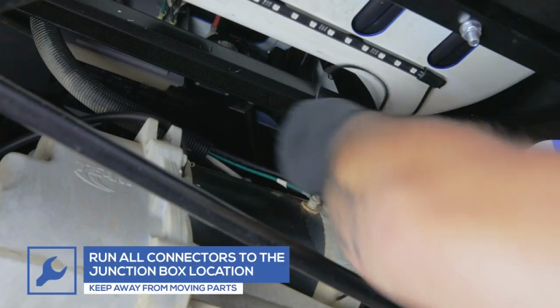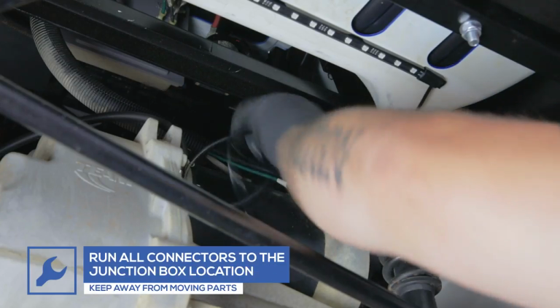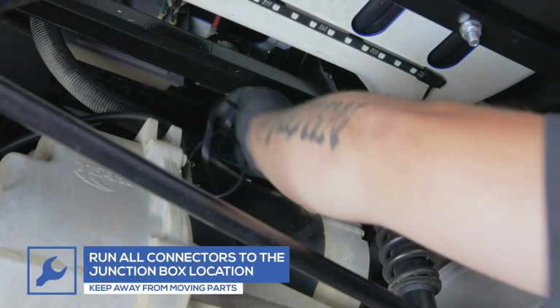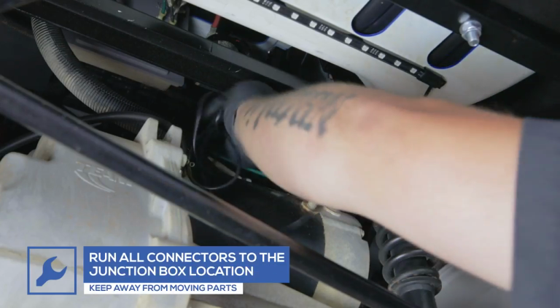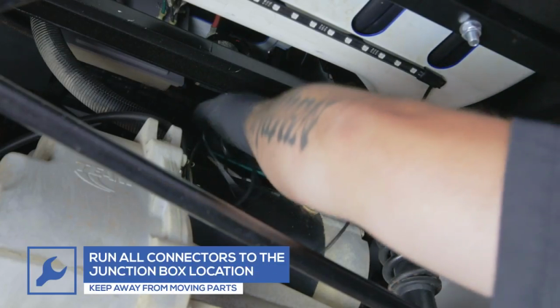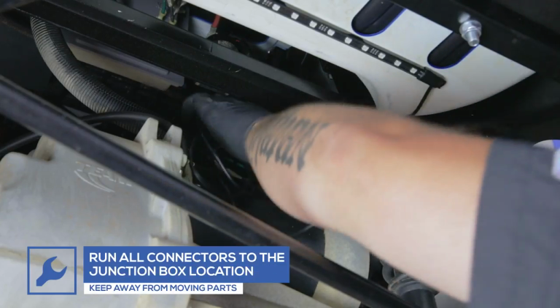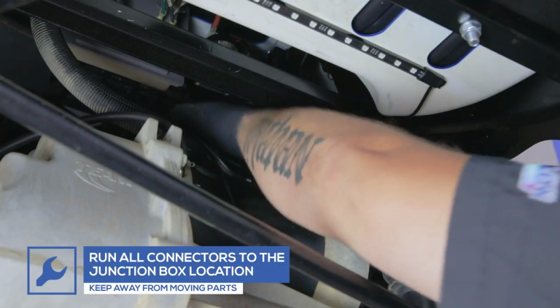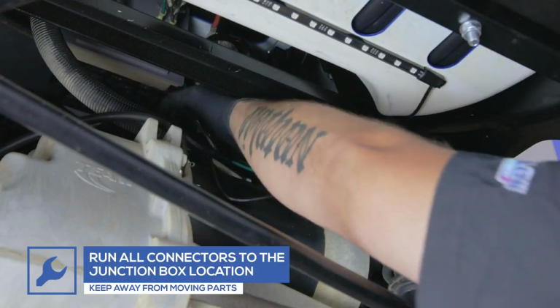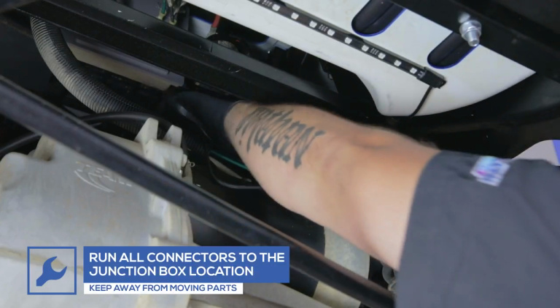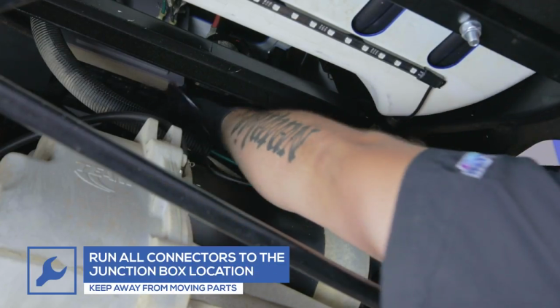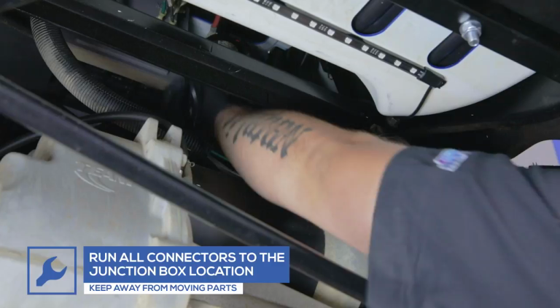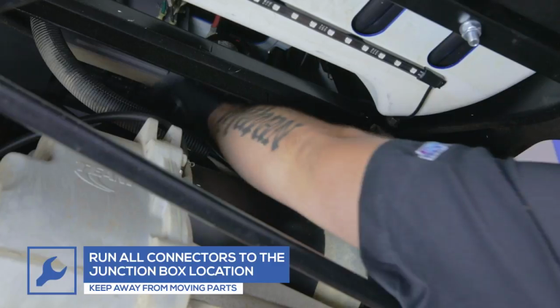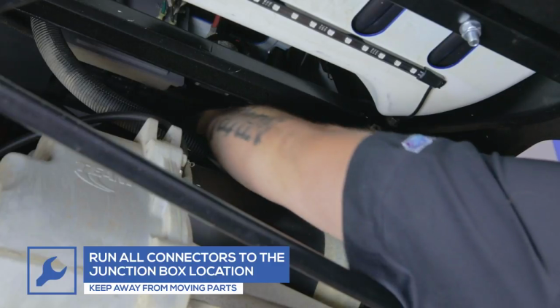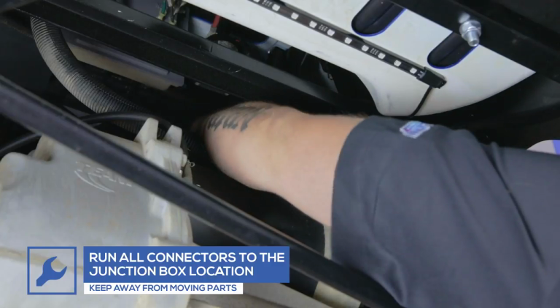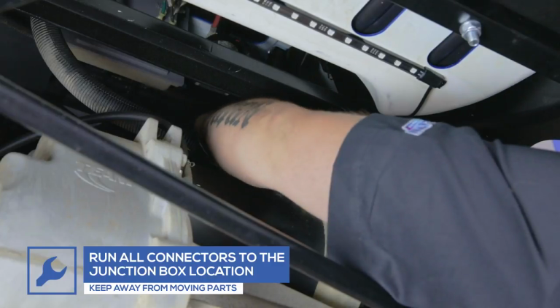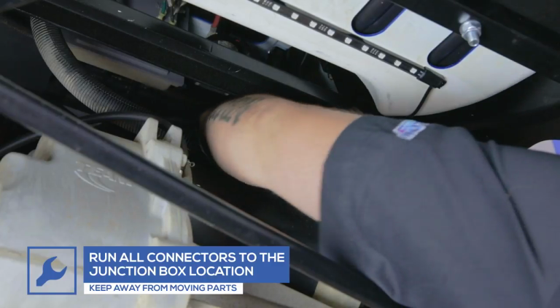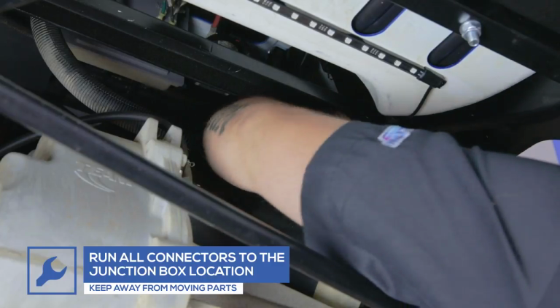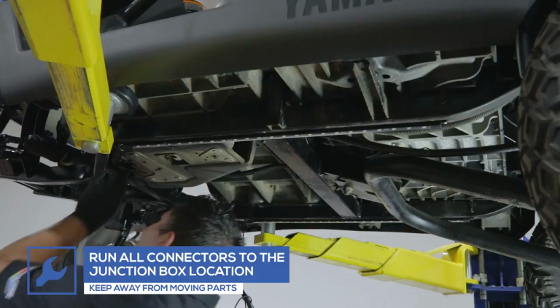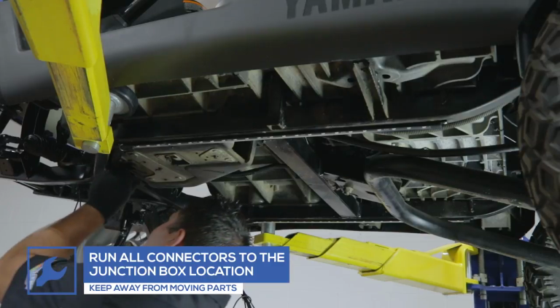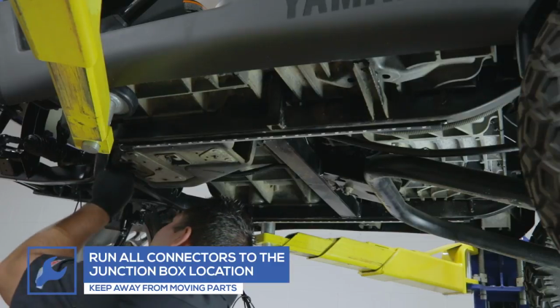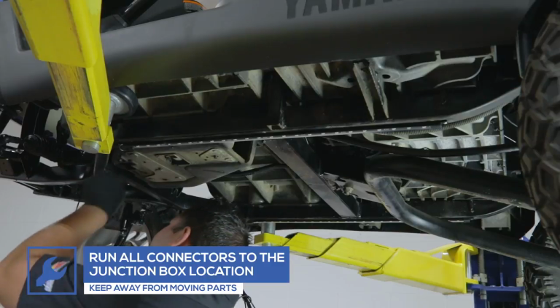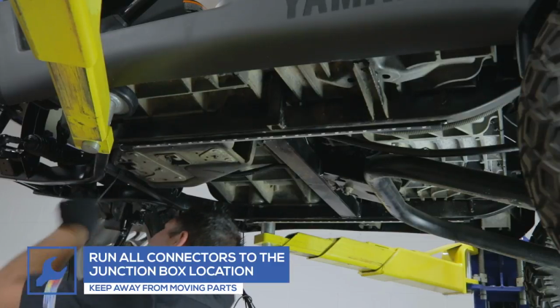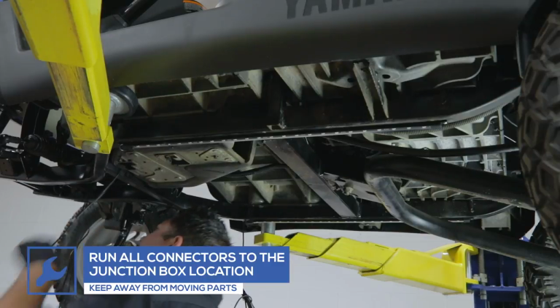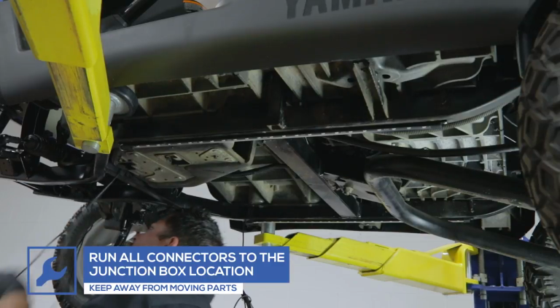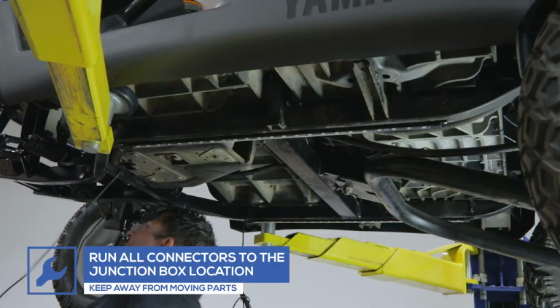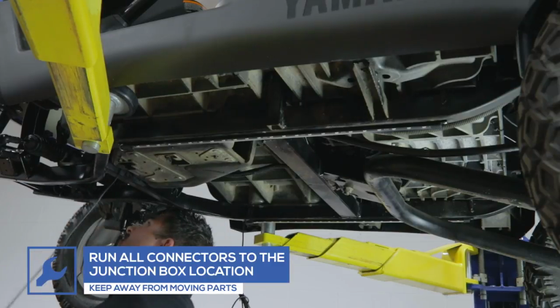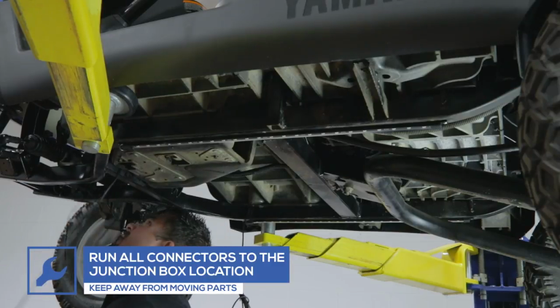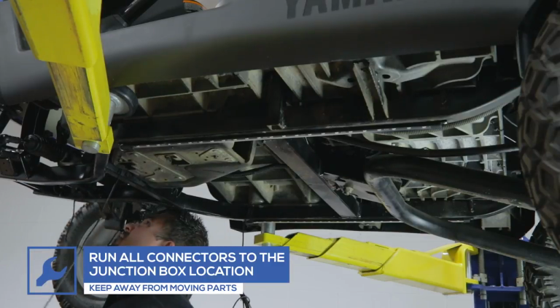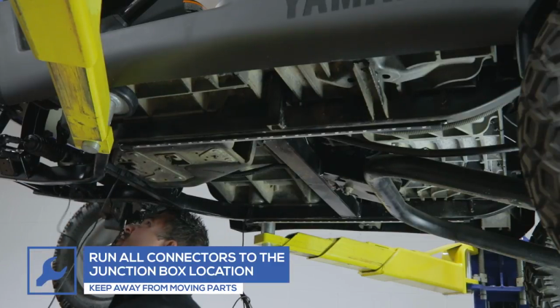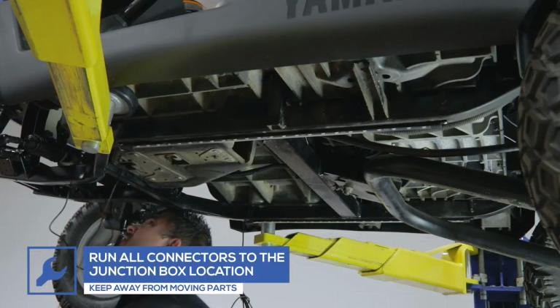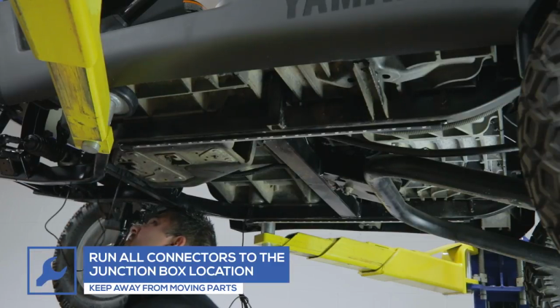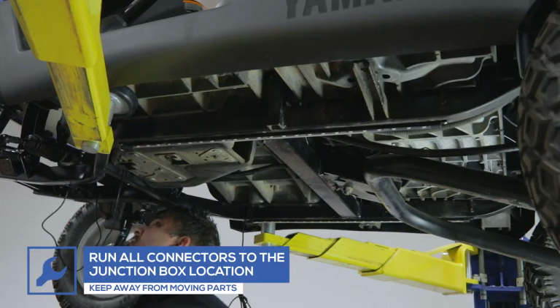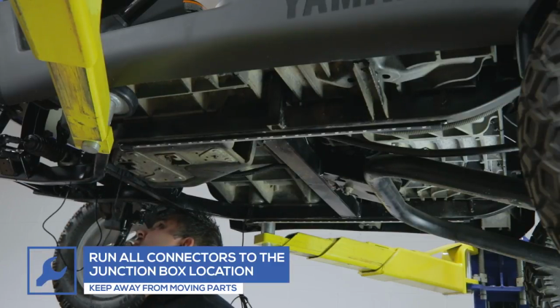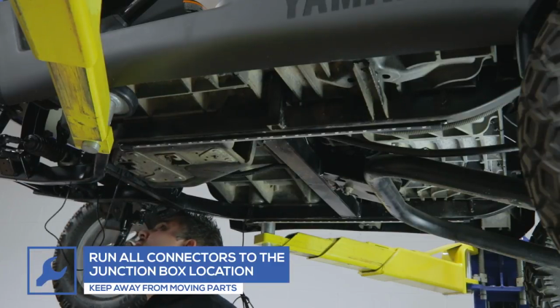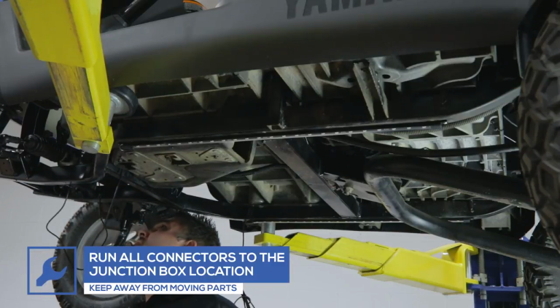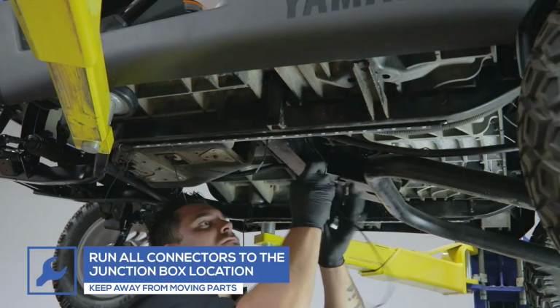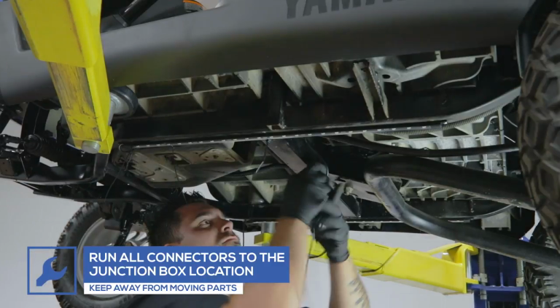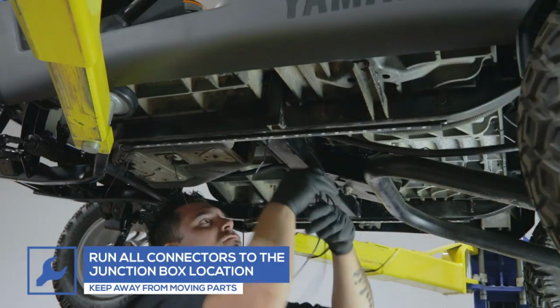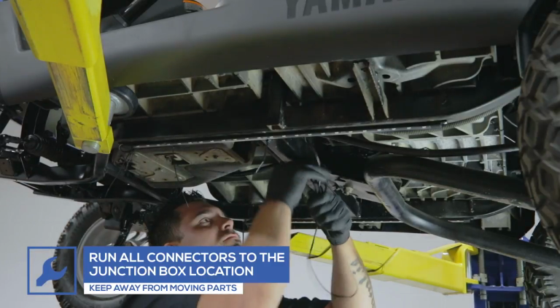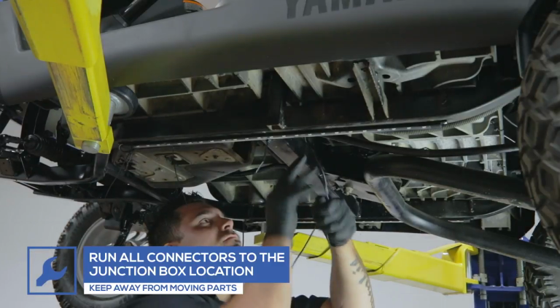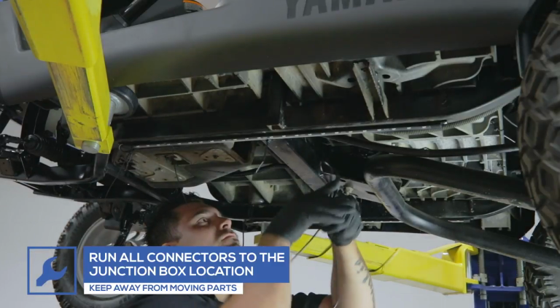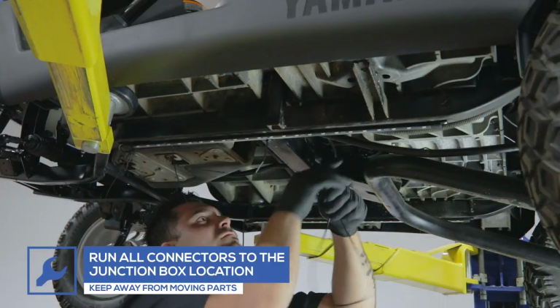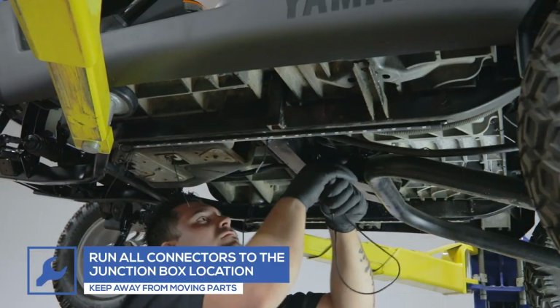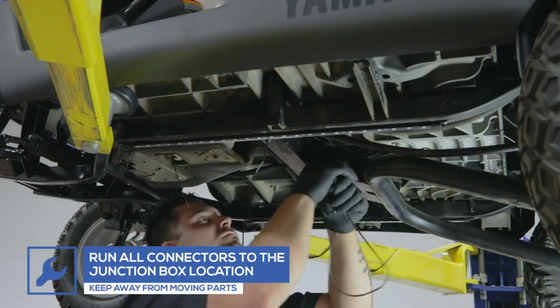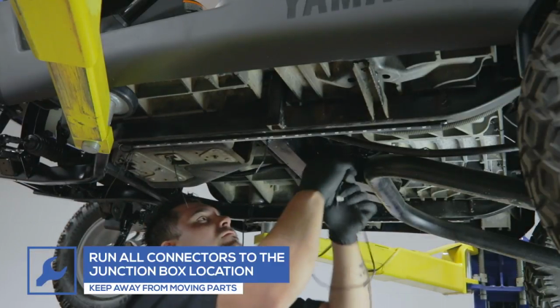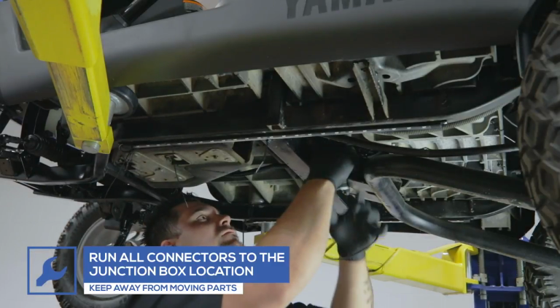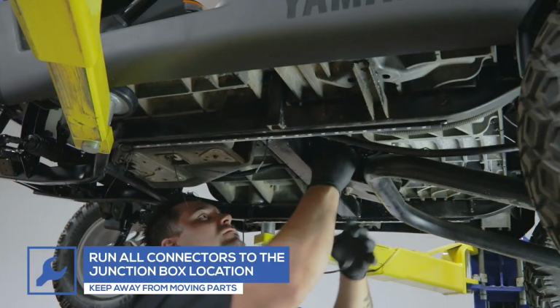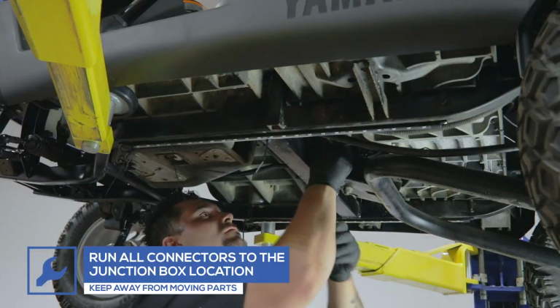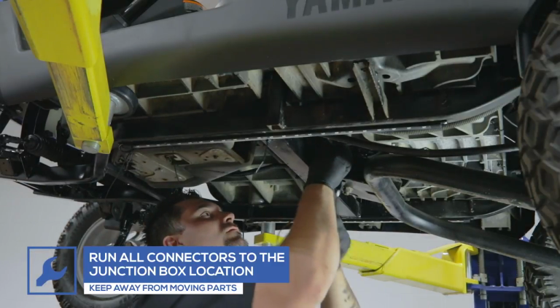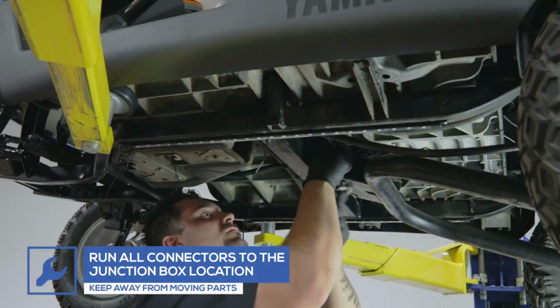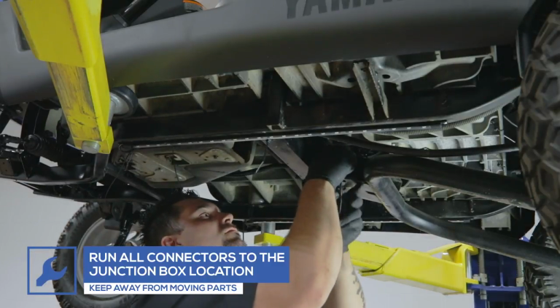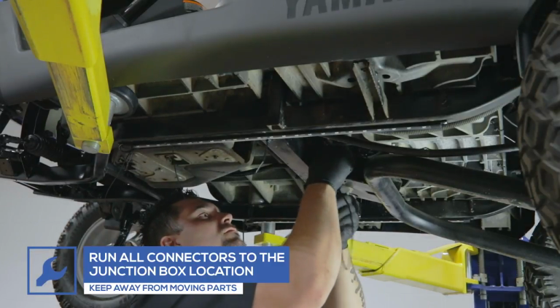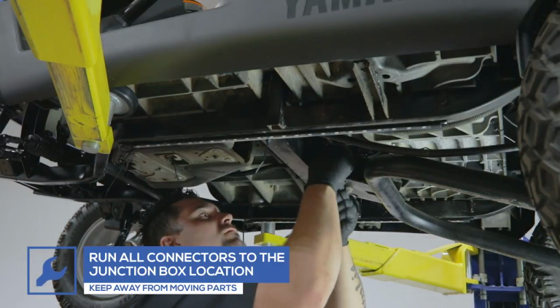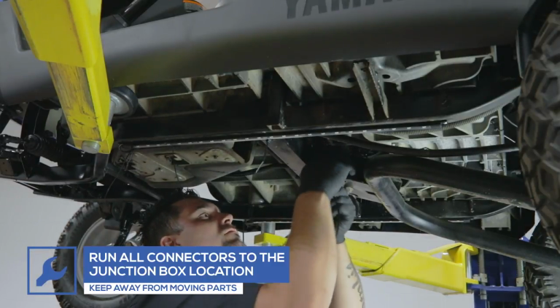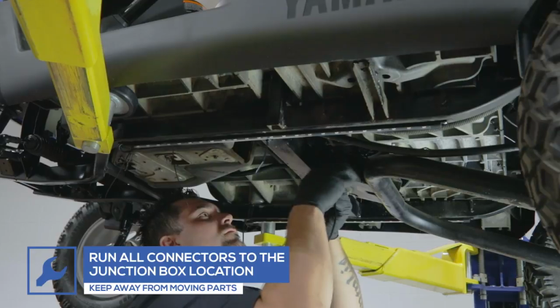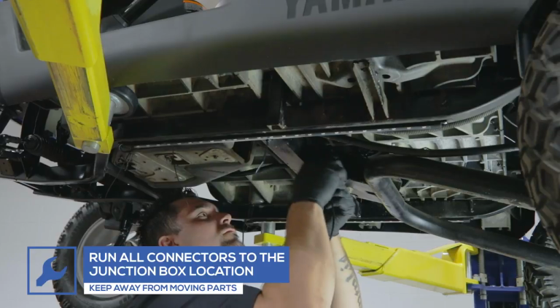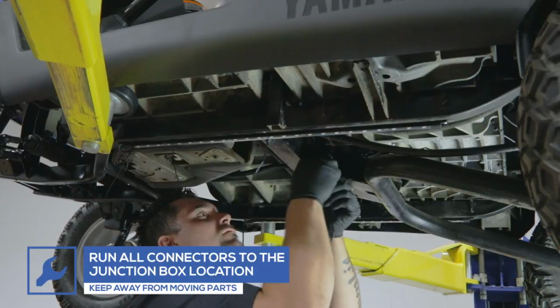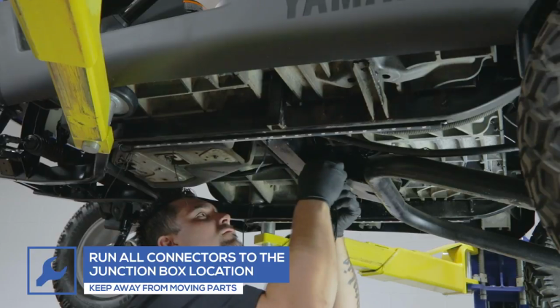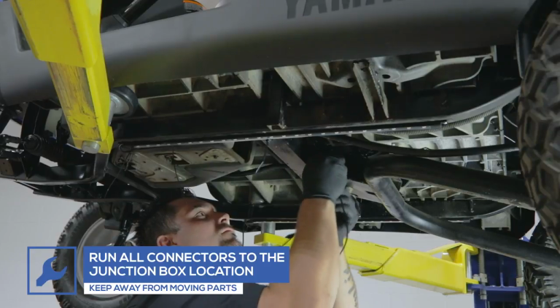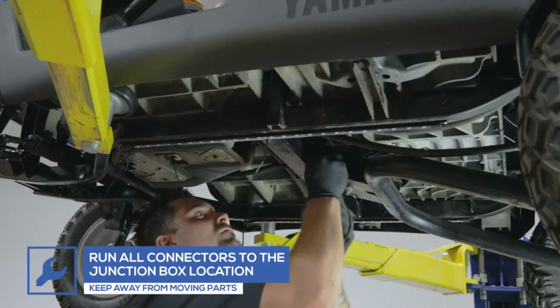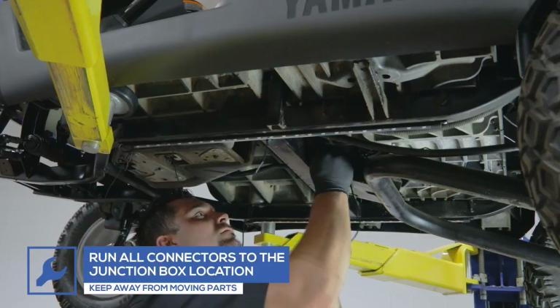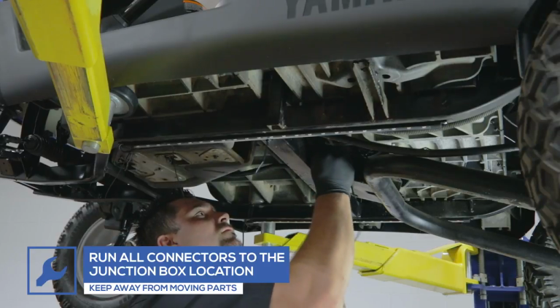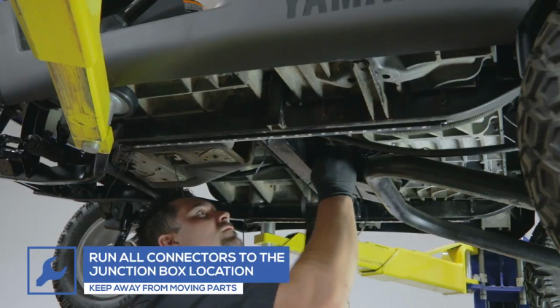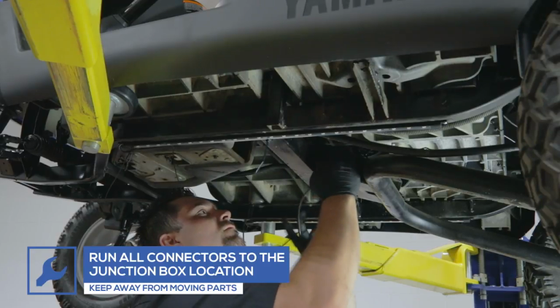Run the lead power connectors from each underbody tube to the junction box location, keeping the wires away from any moving parts.